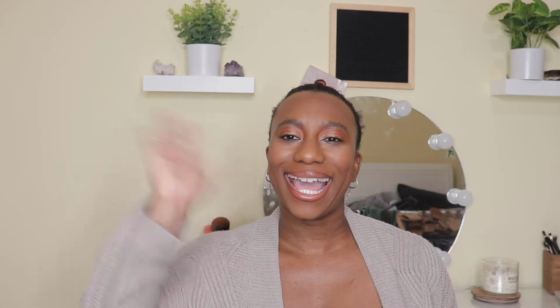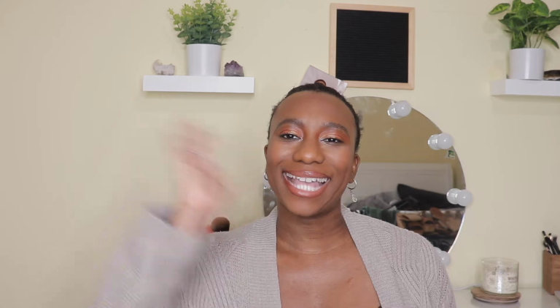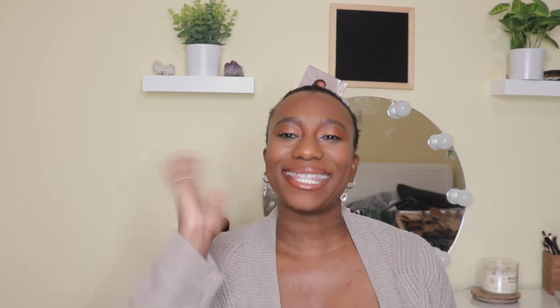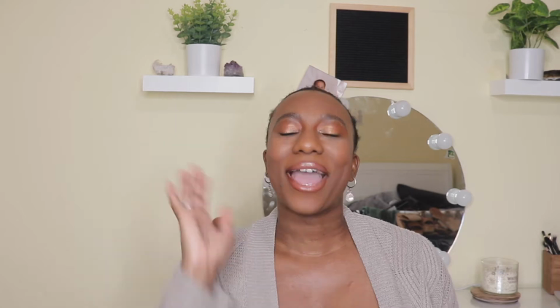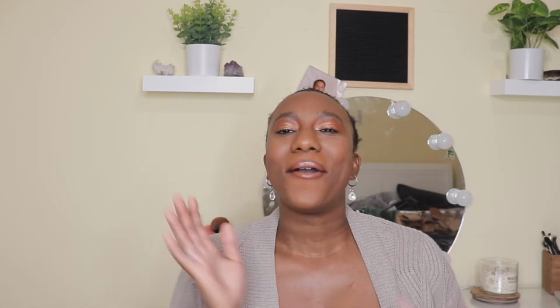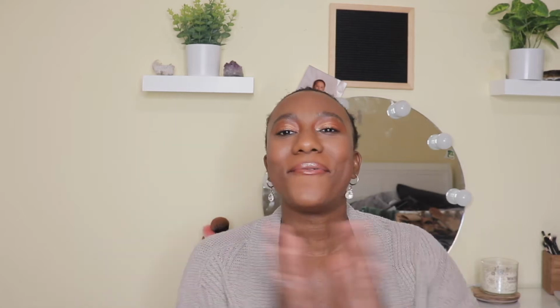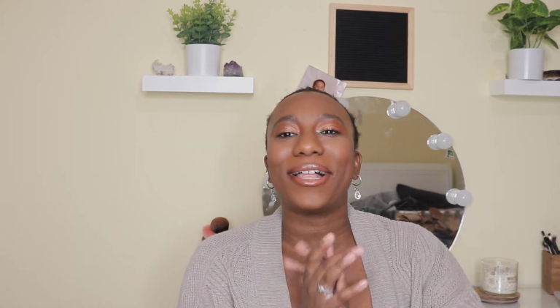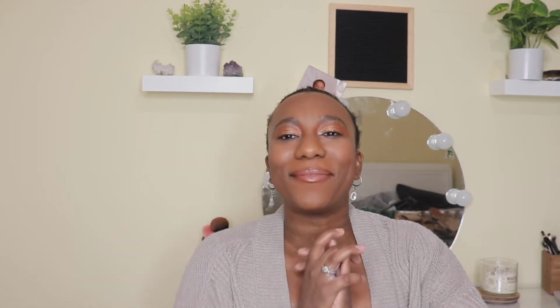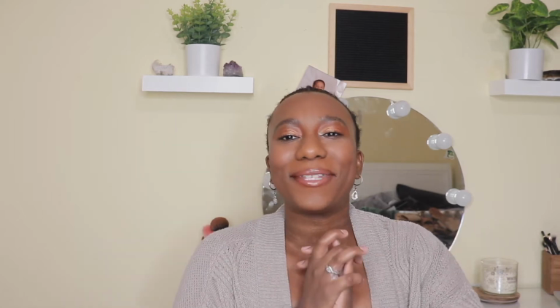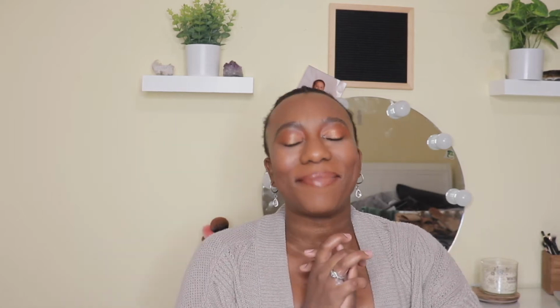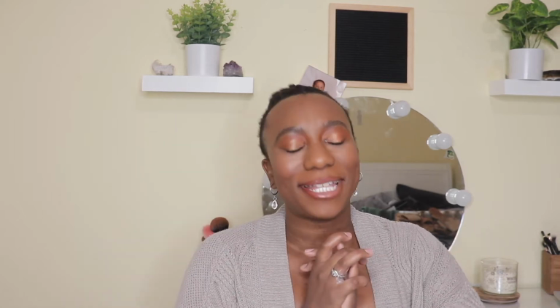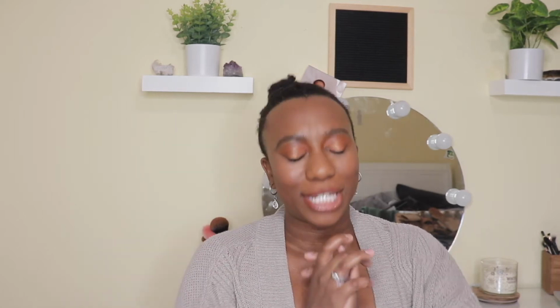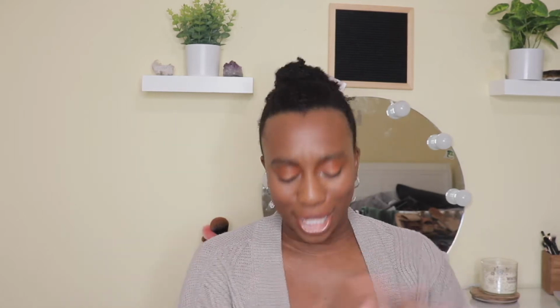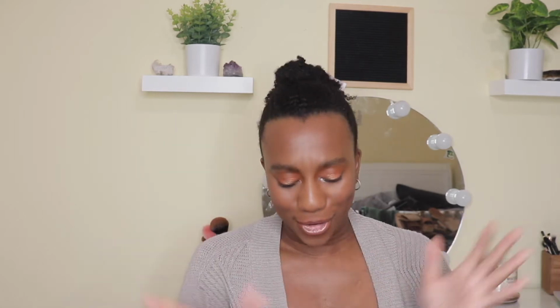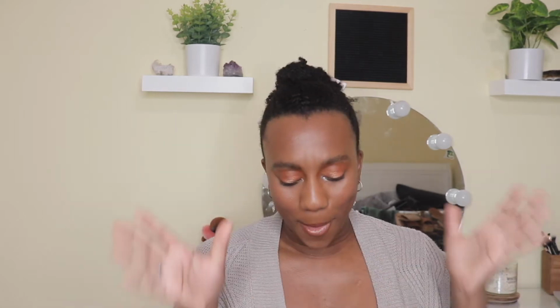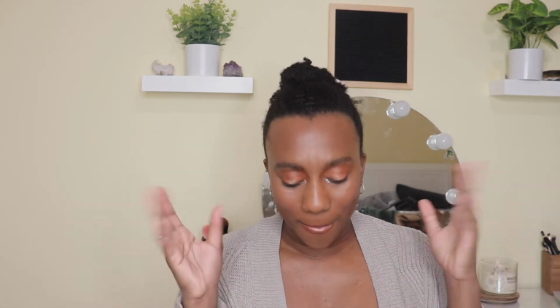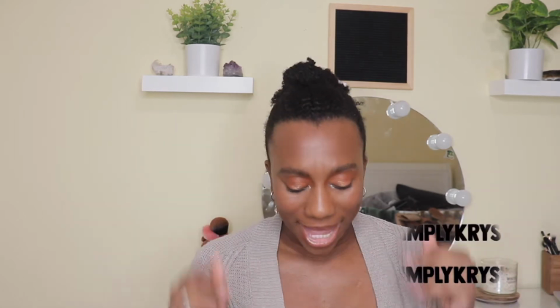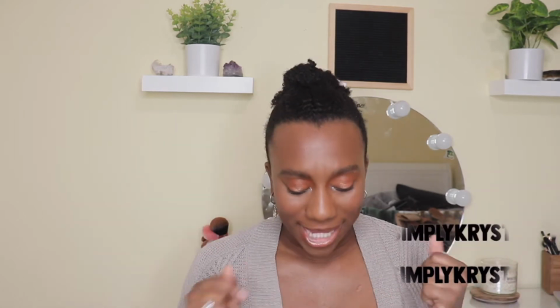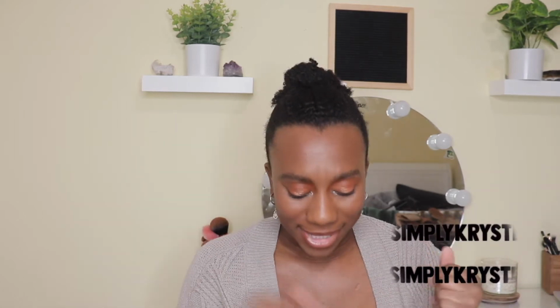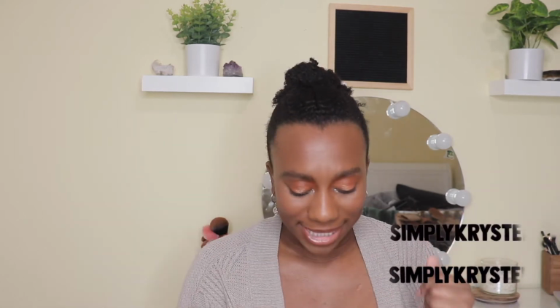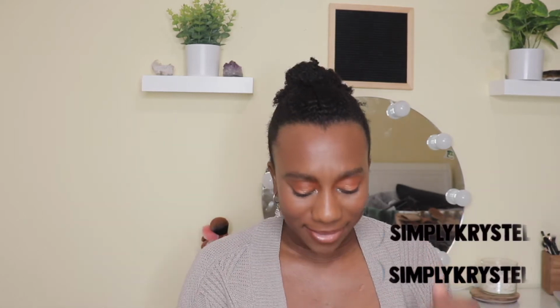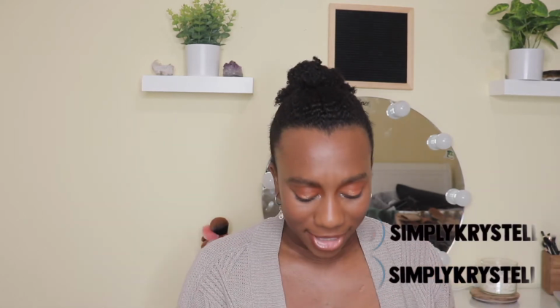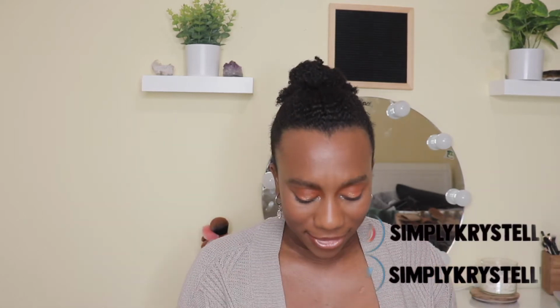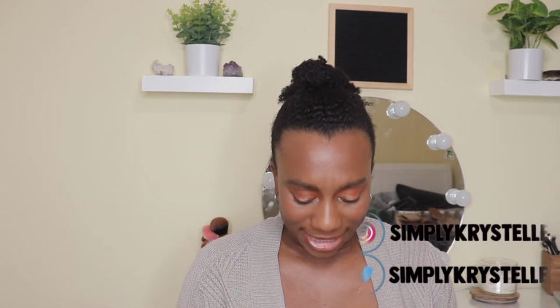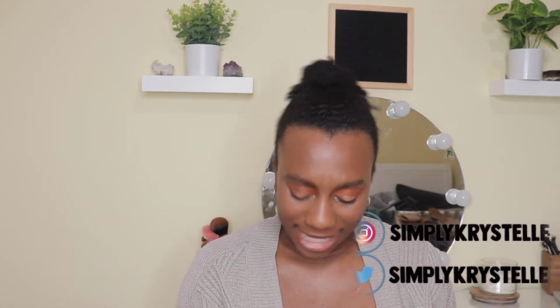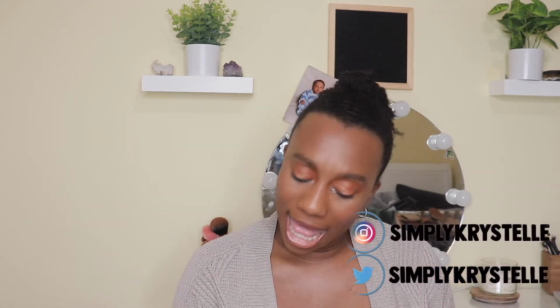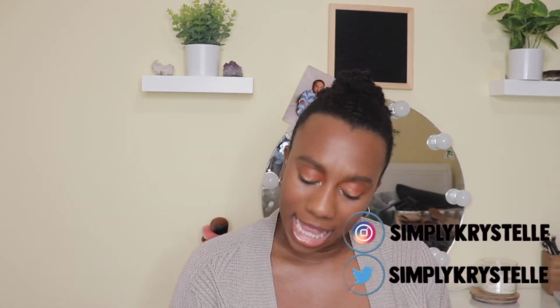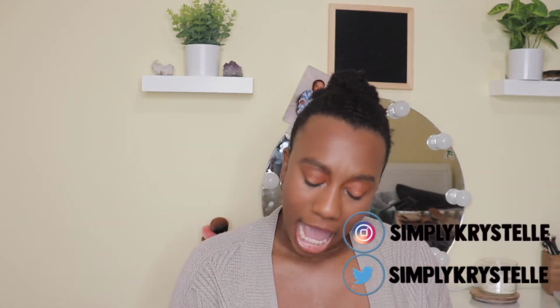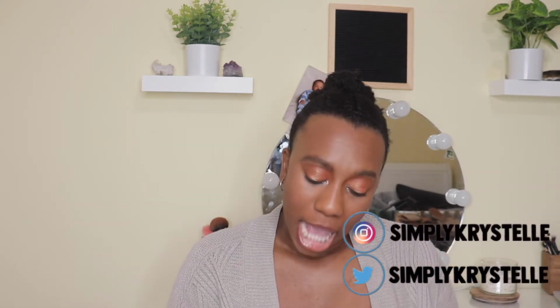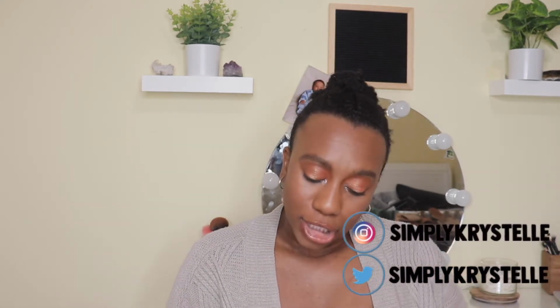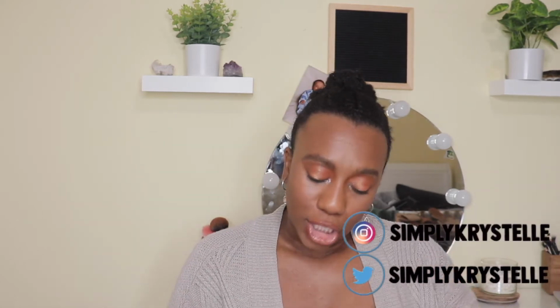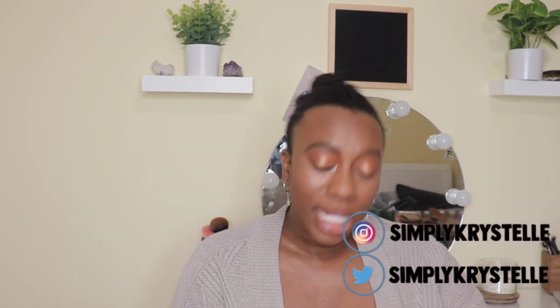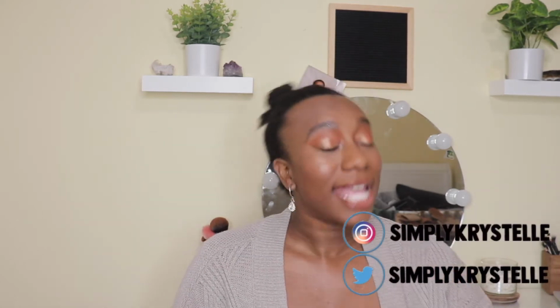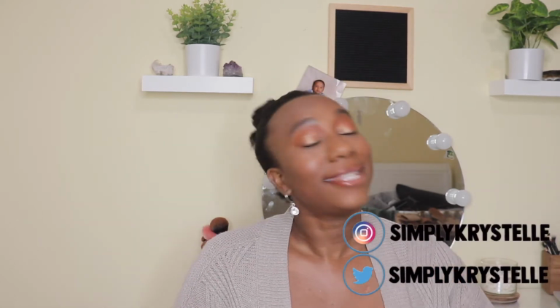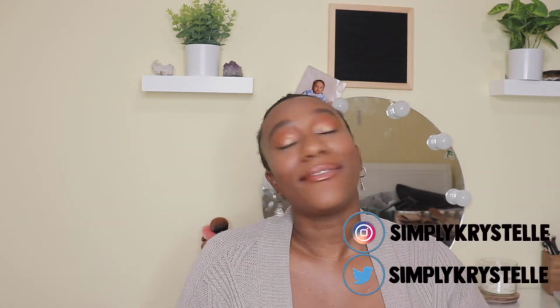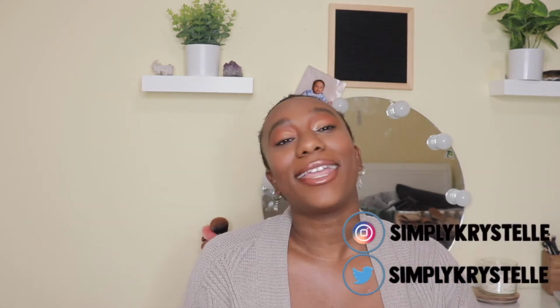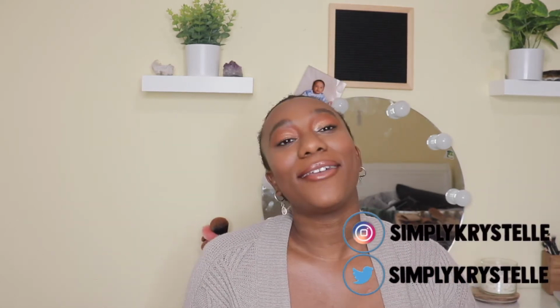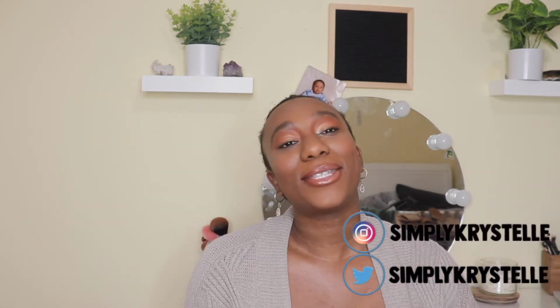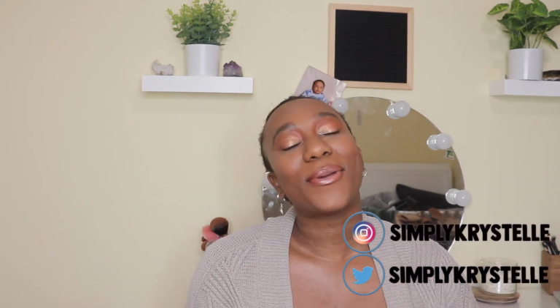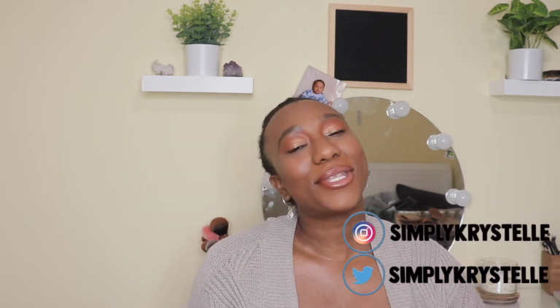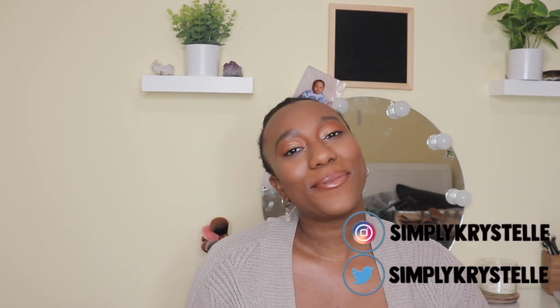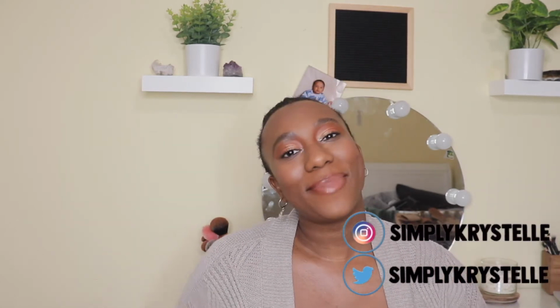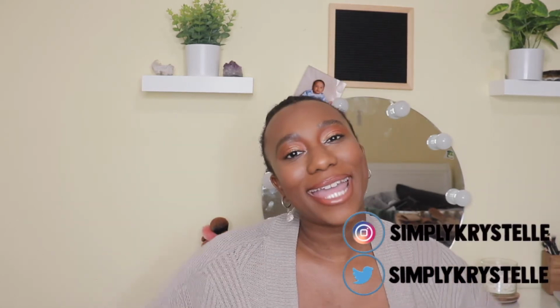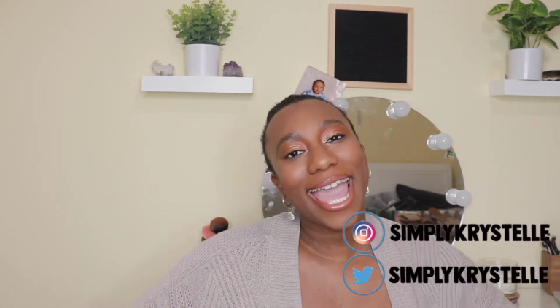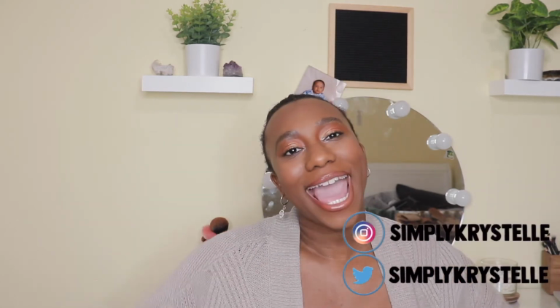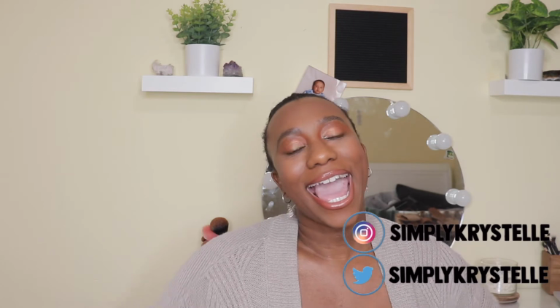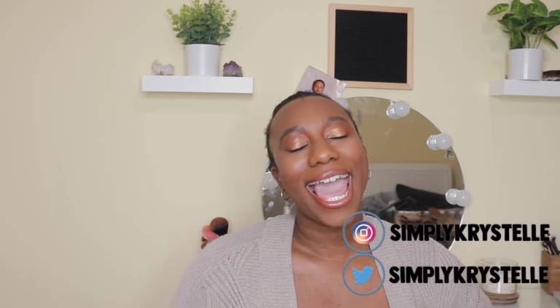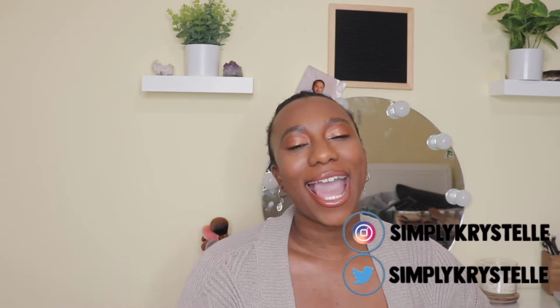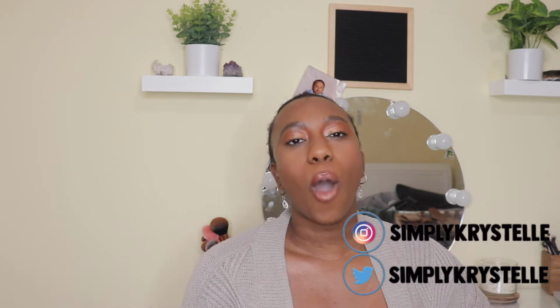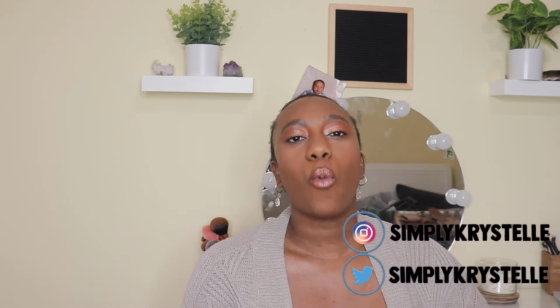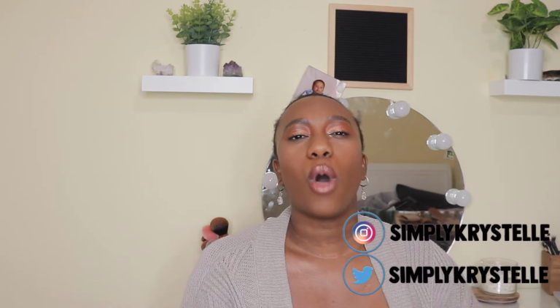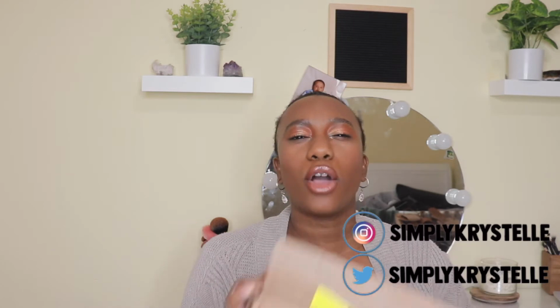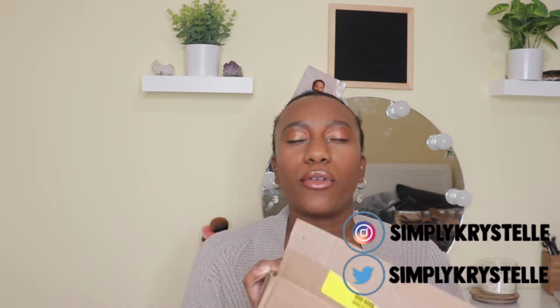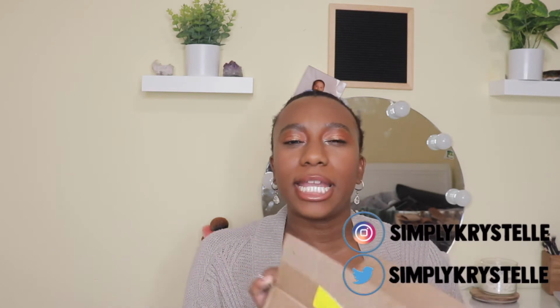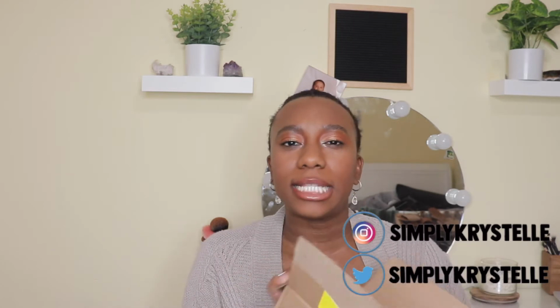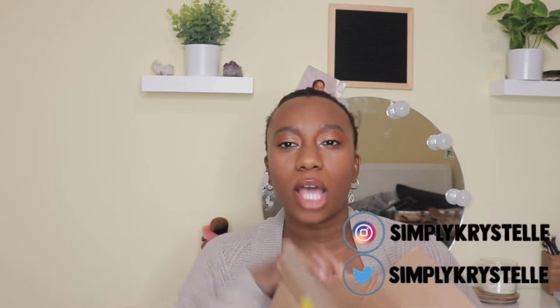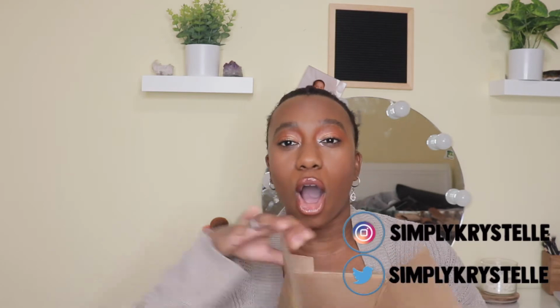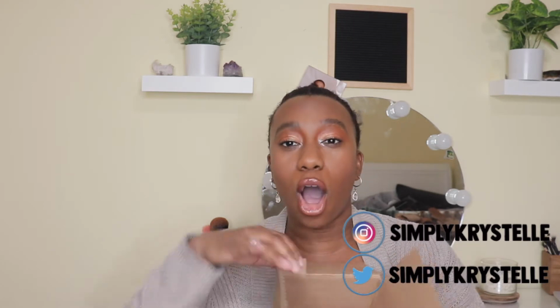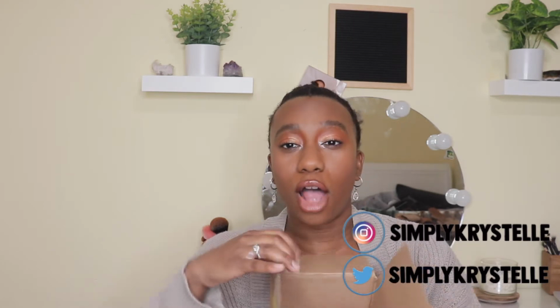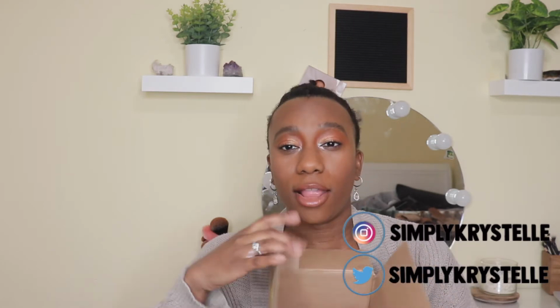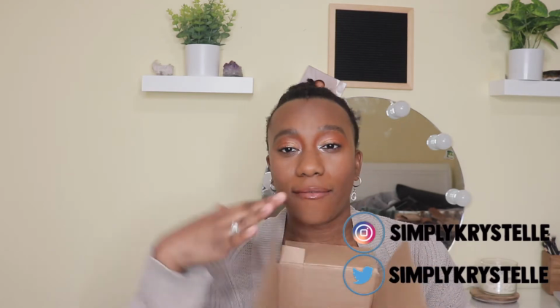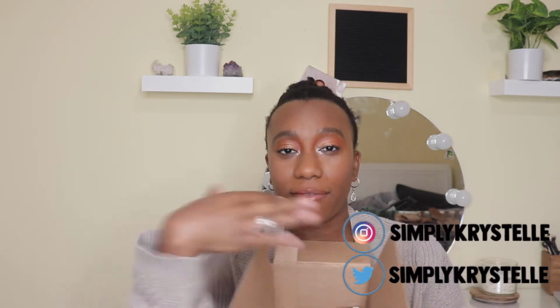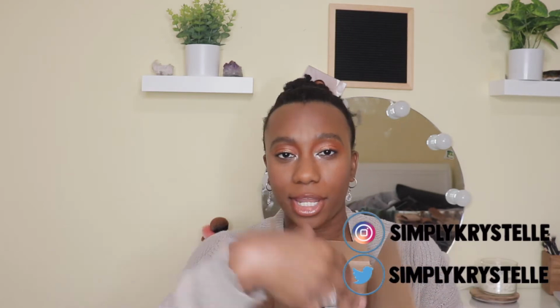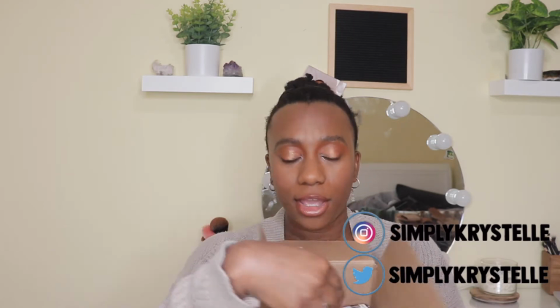Hey guys, welcome to my channel. My name is Simply Cristelle. Today's video is going to be a Walgreens haul video.